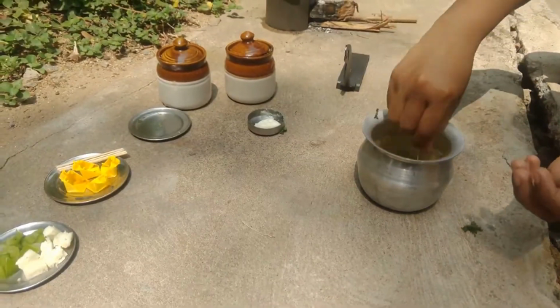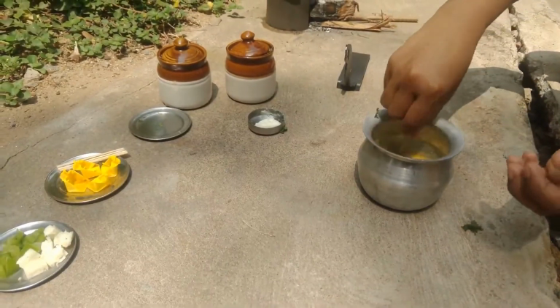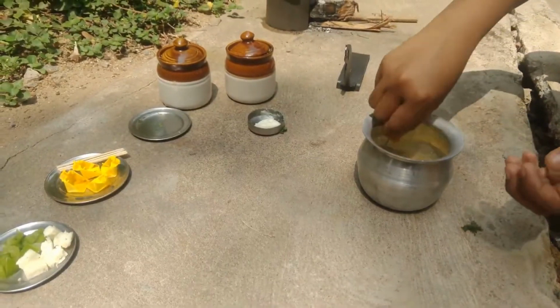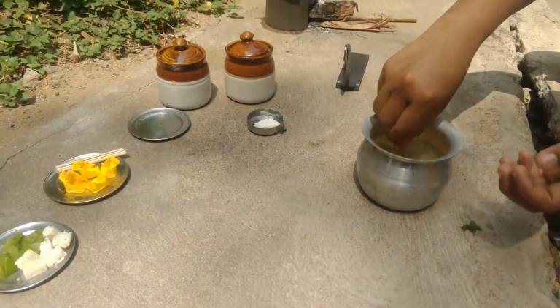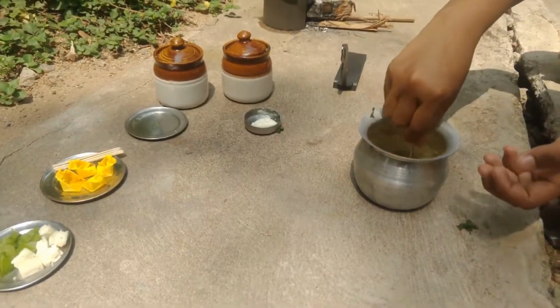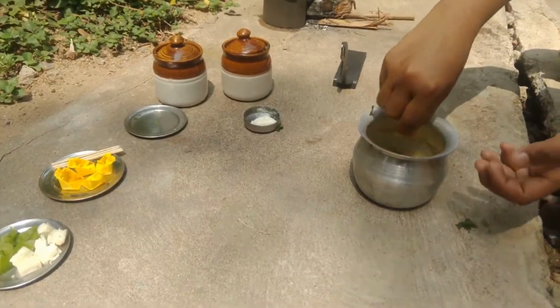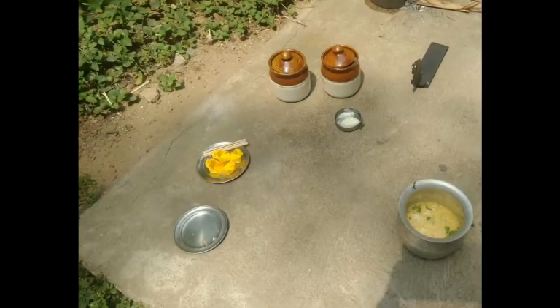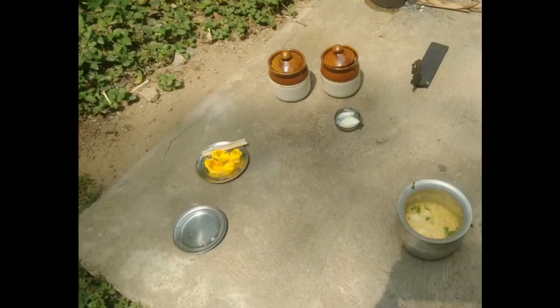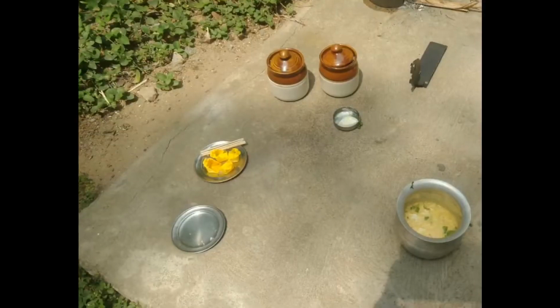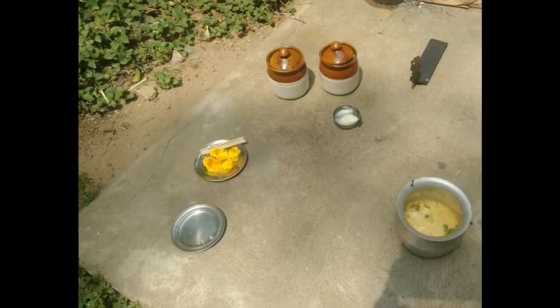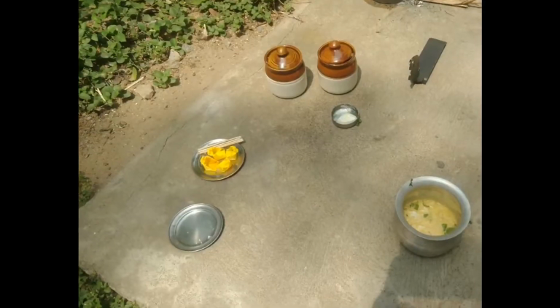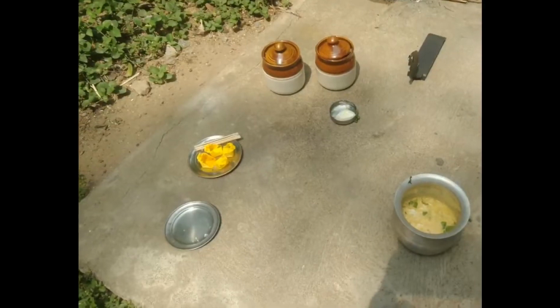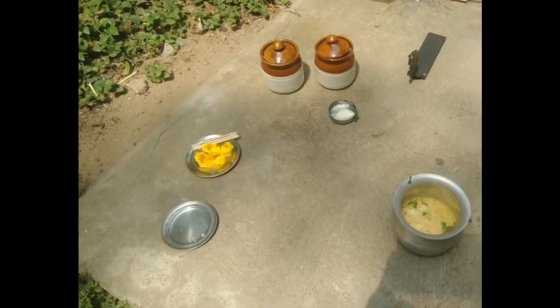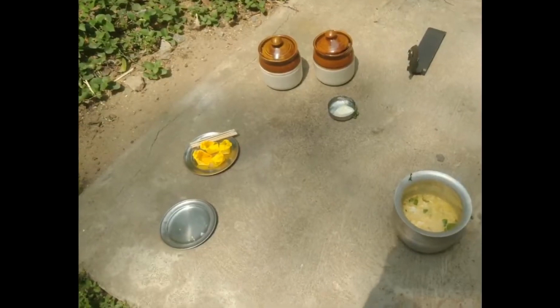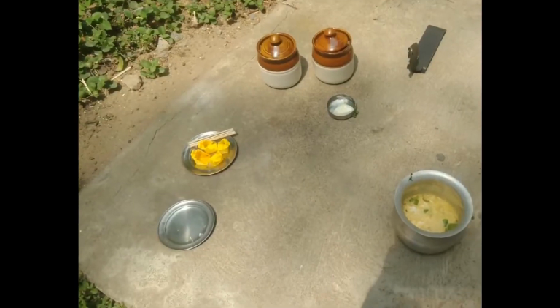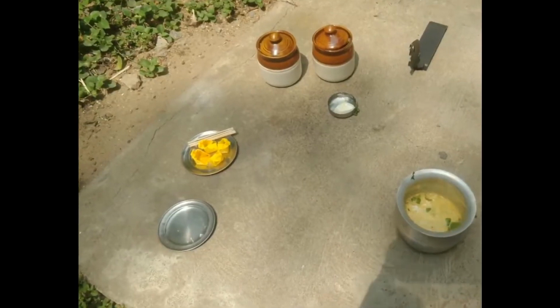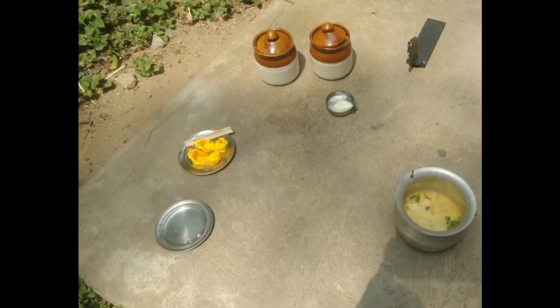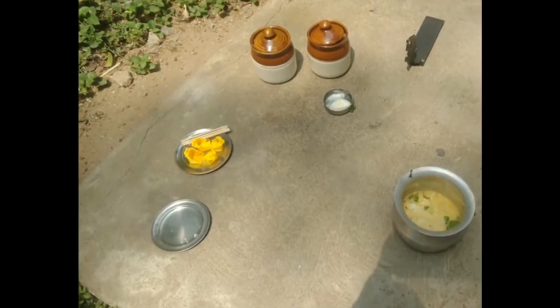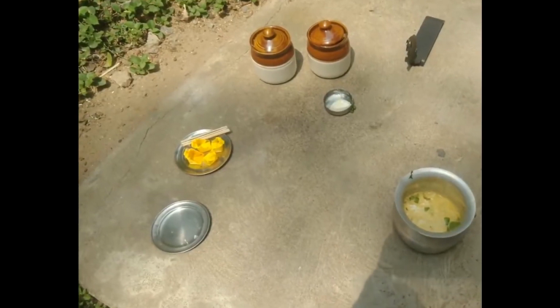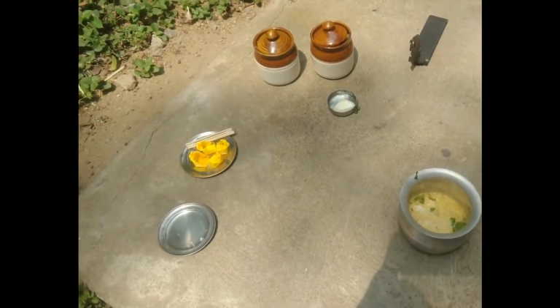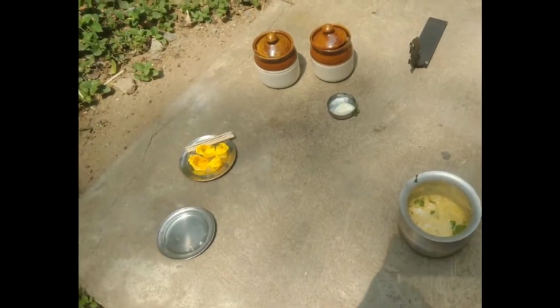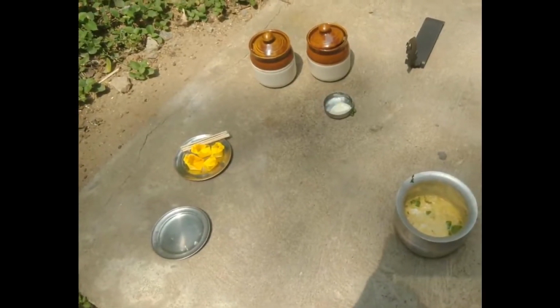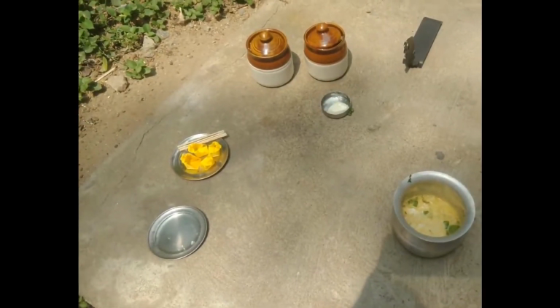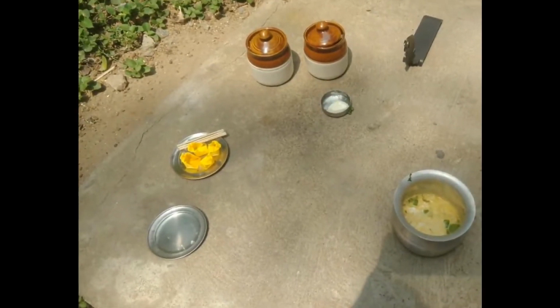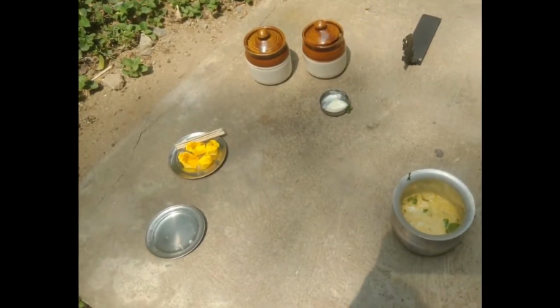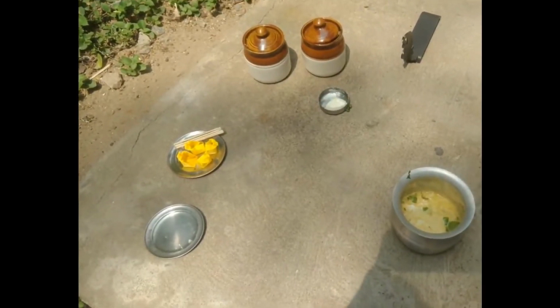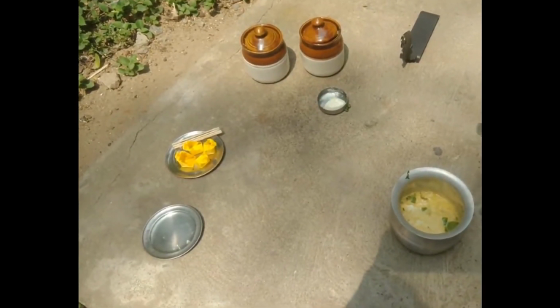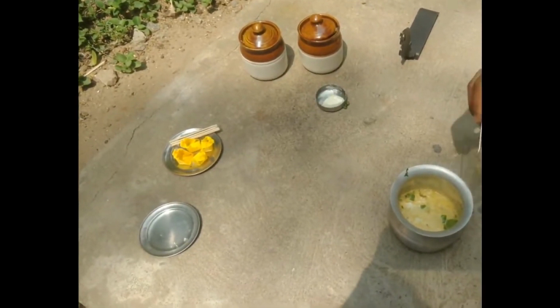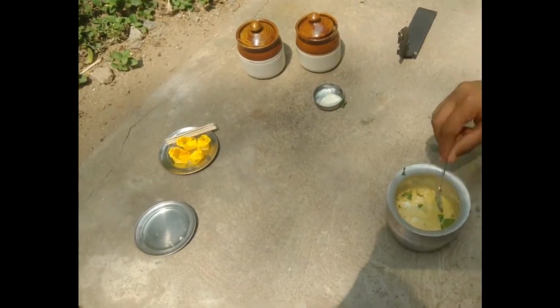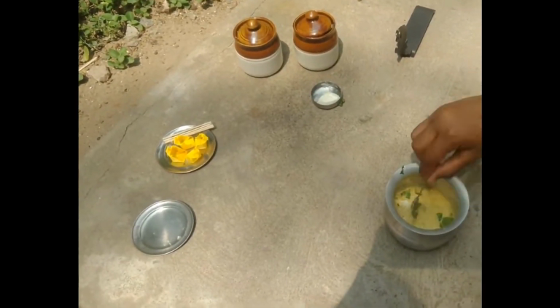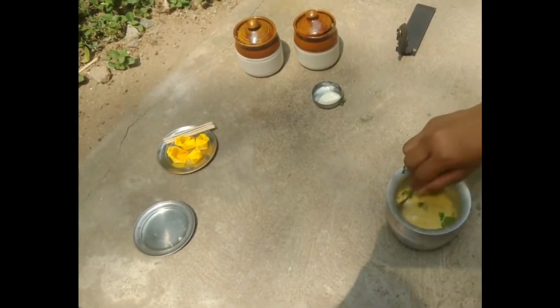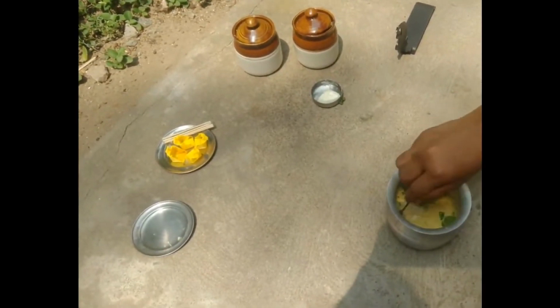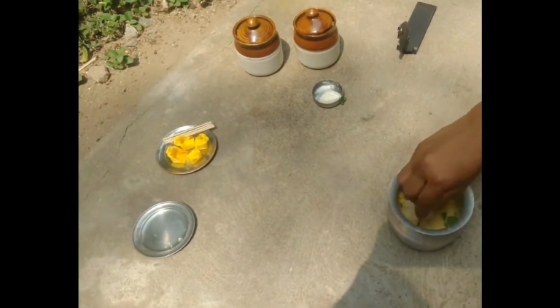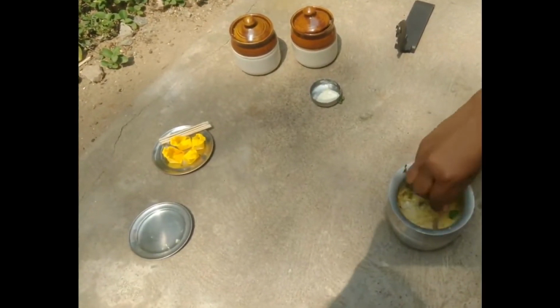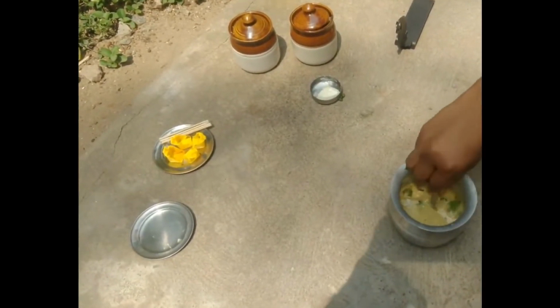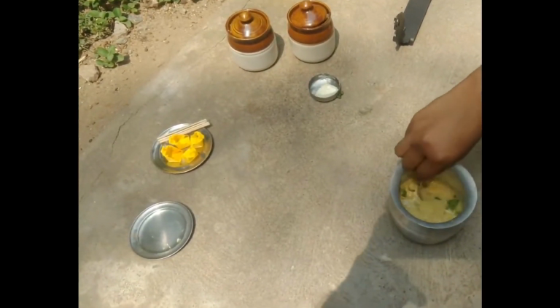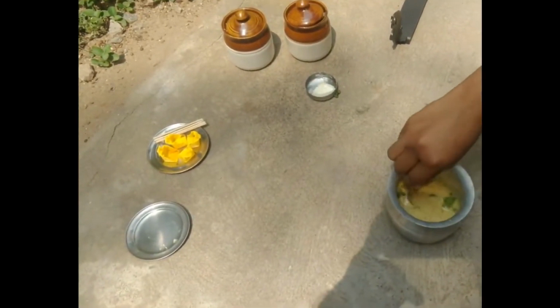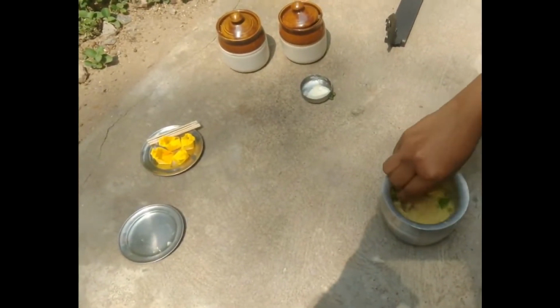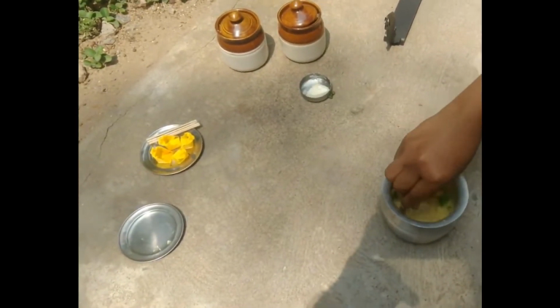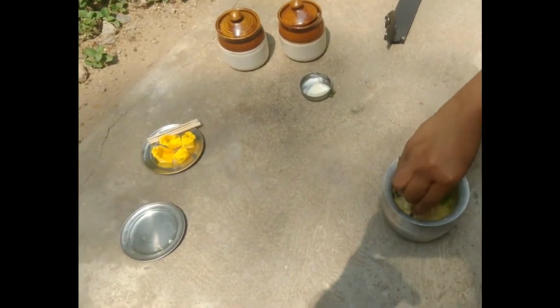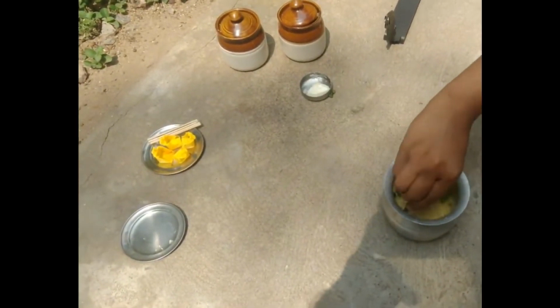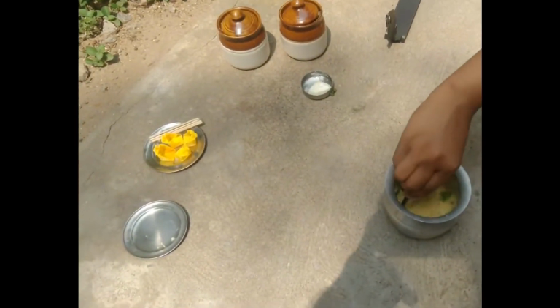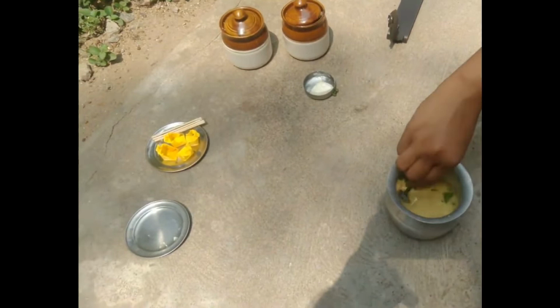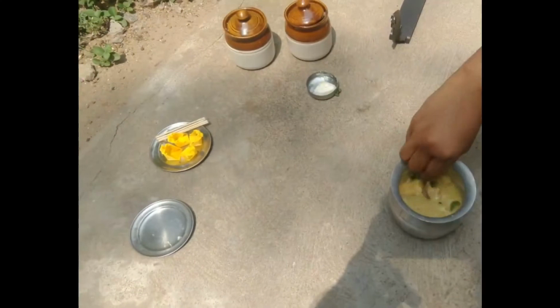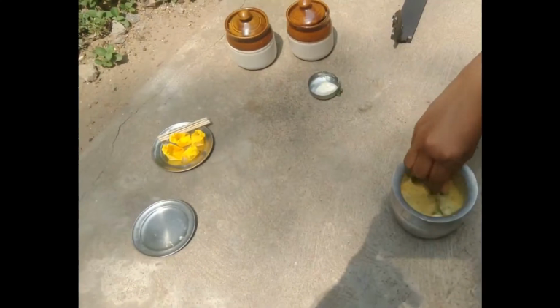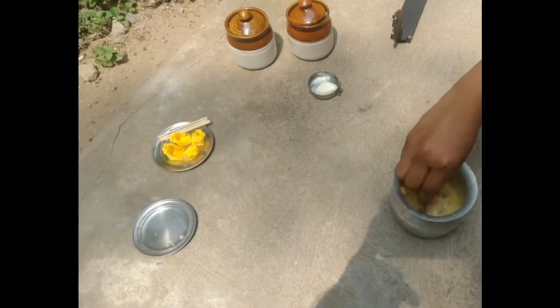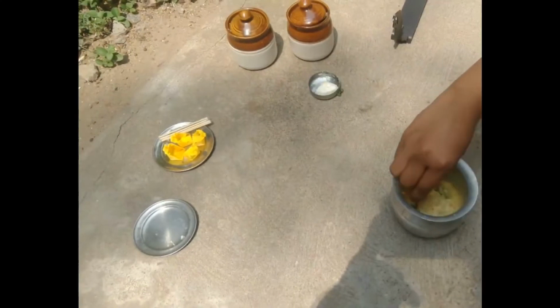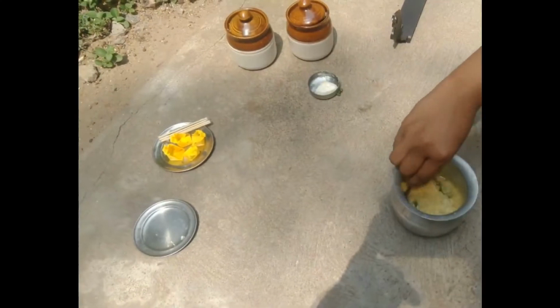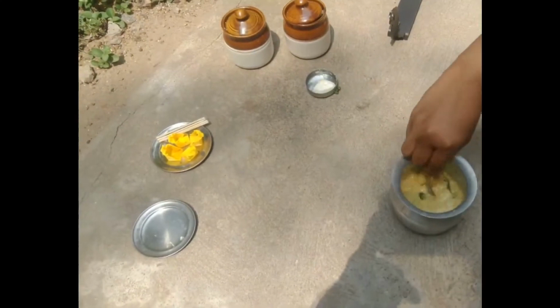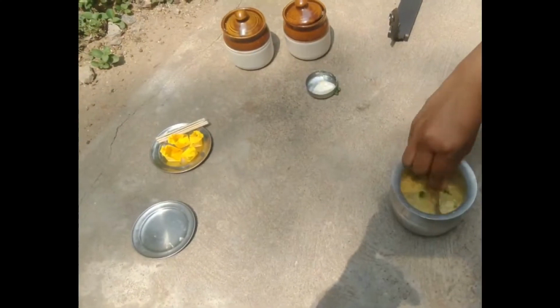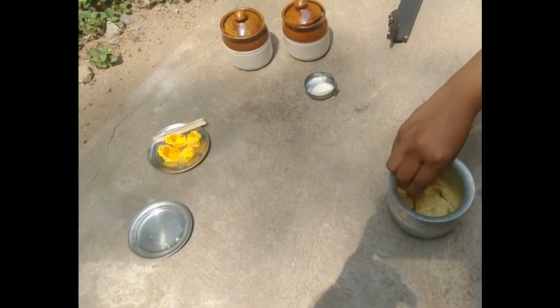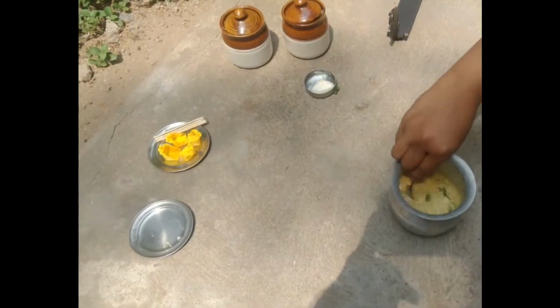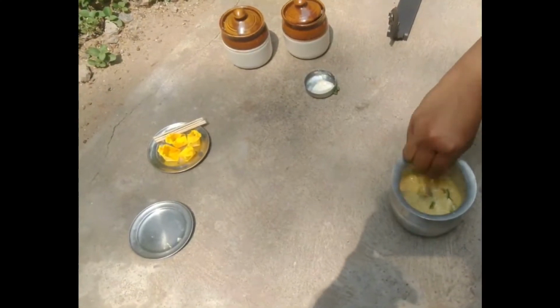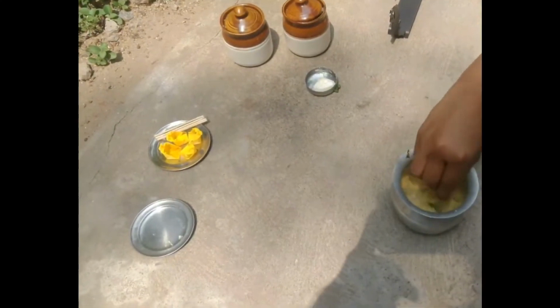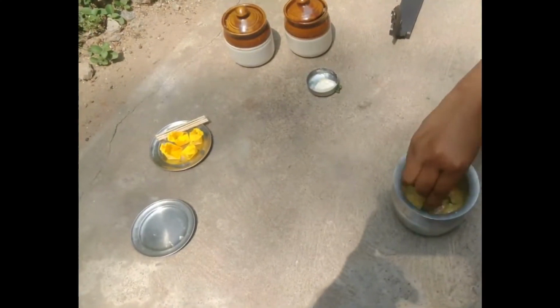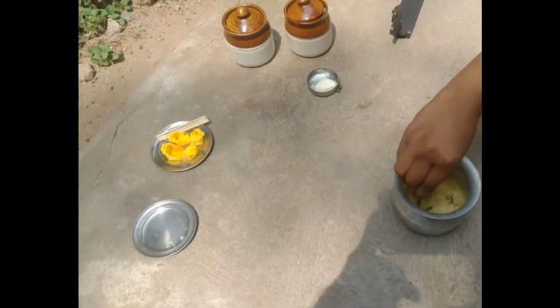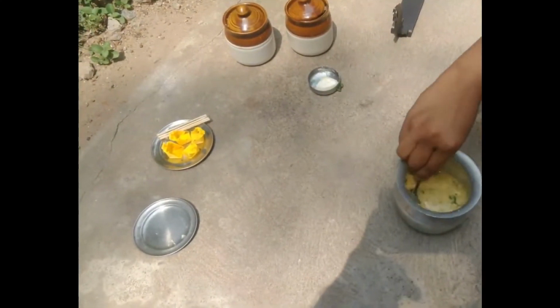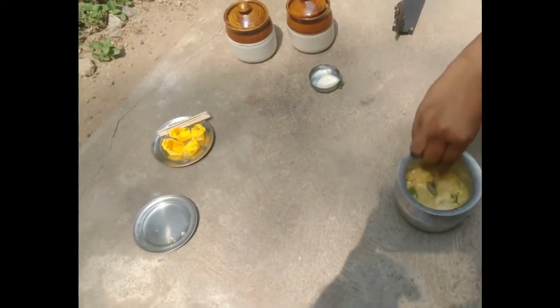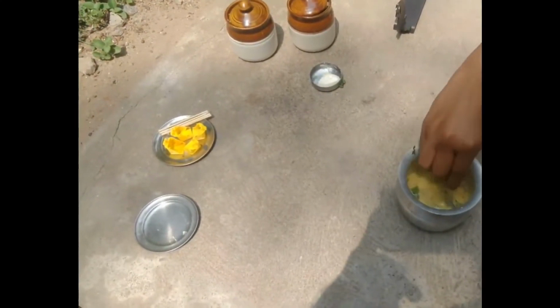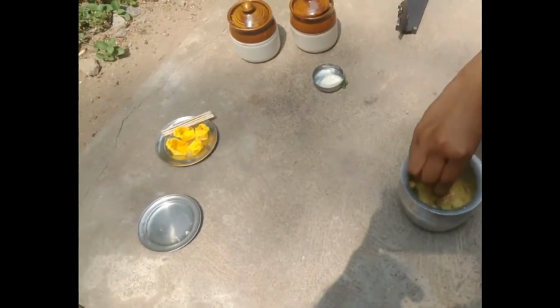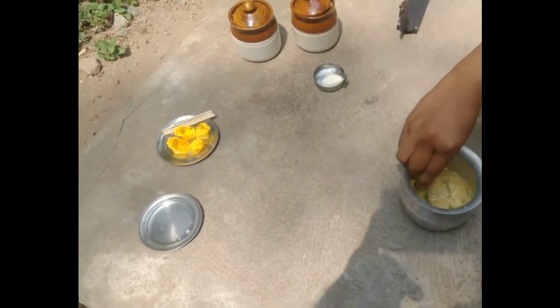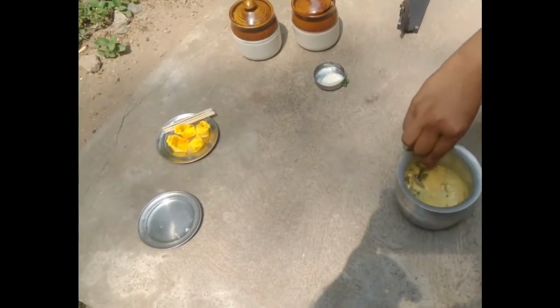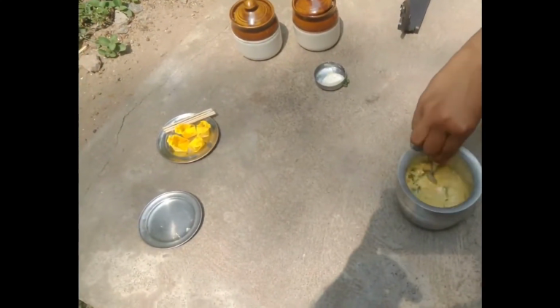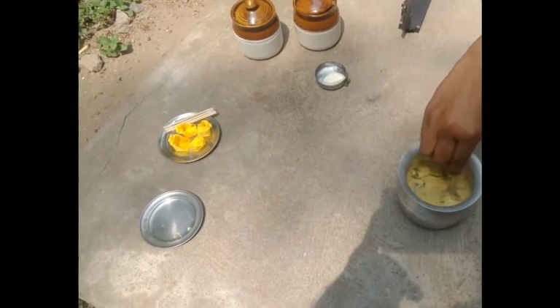I have added paneer and capsicum. Let us mix it well and rest it for 30 minutes.